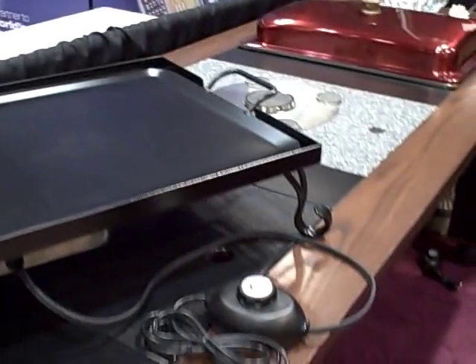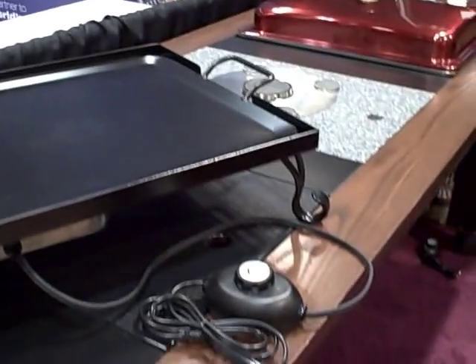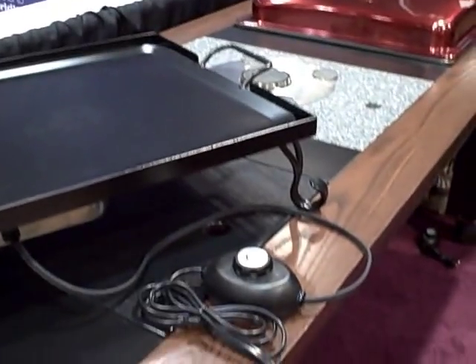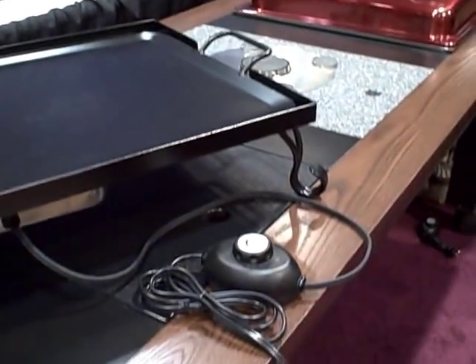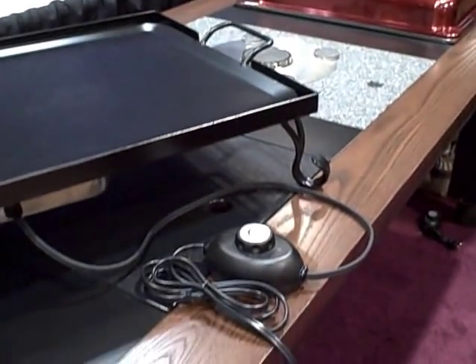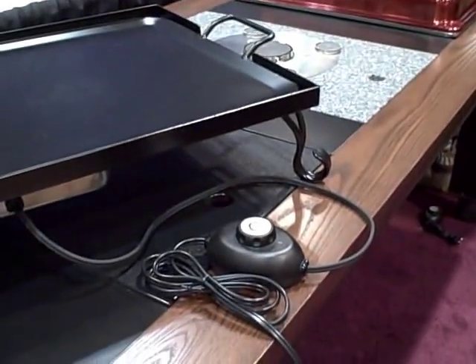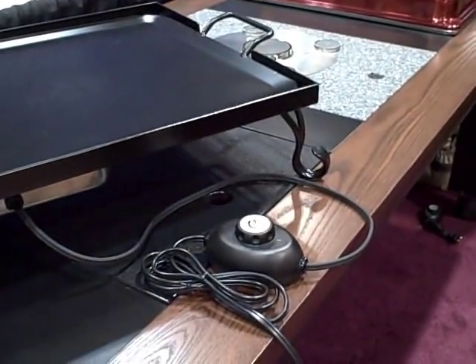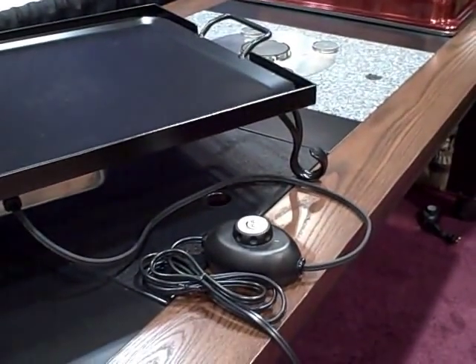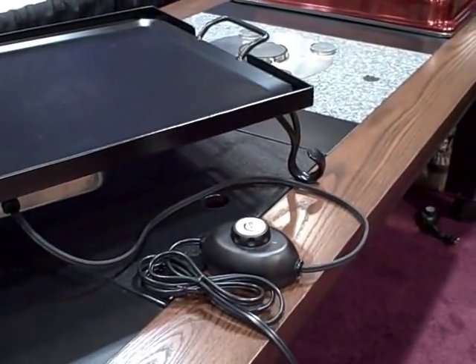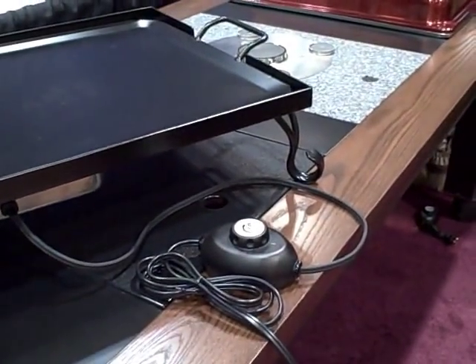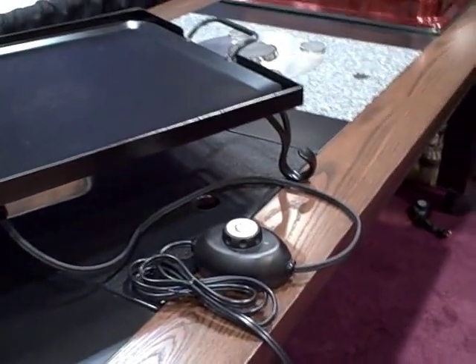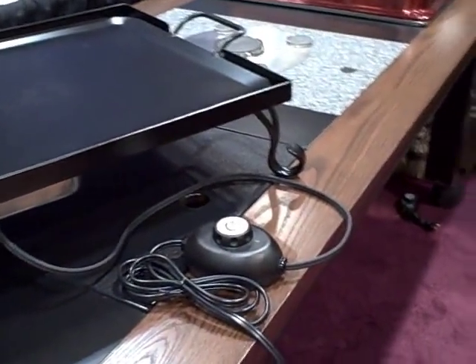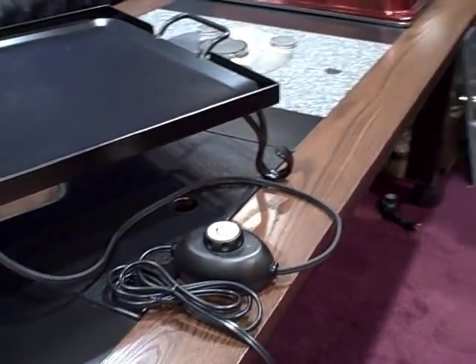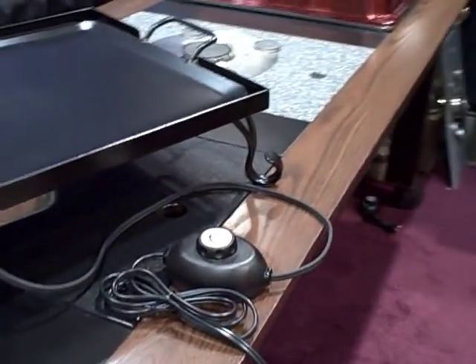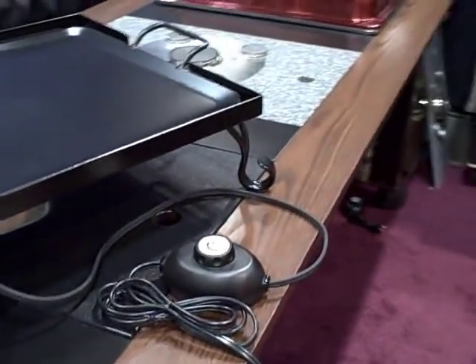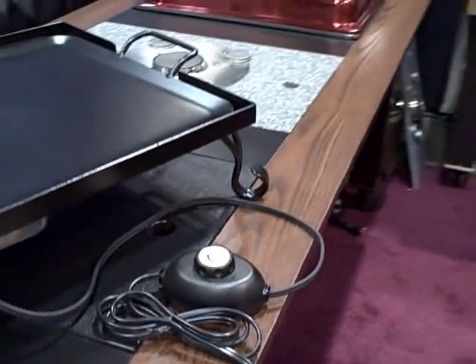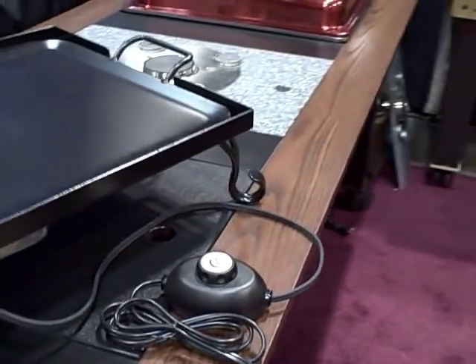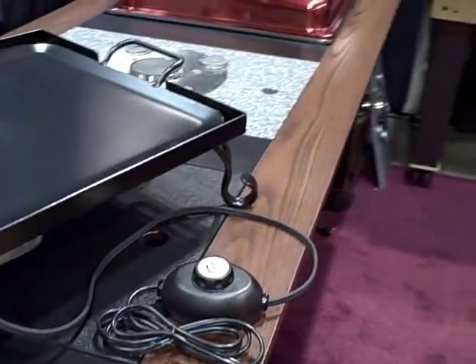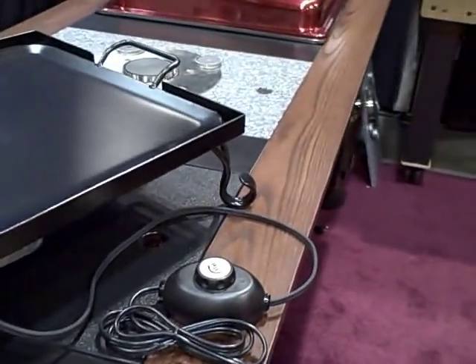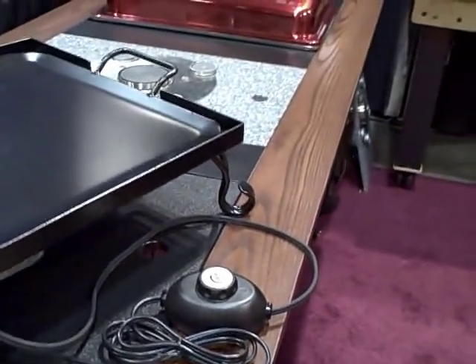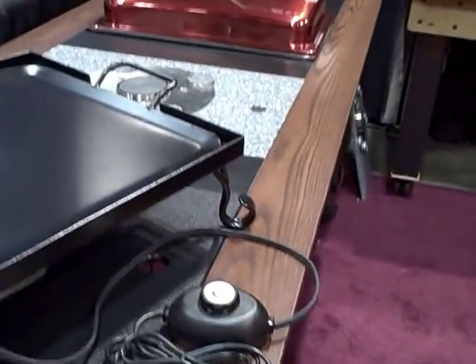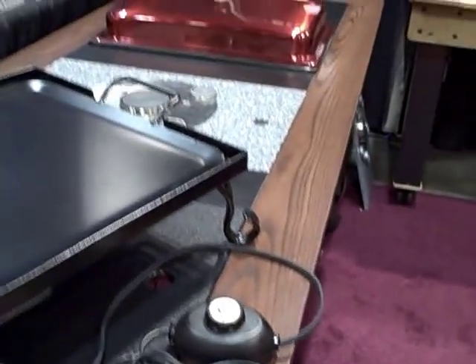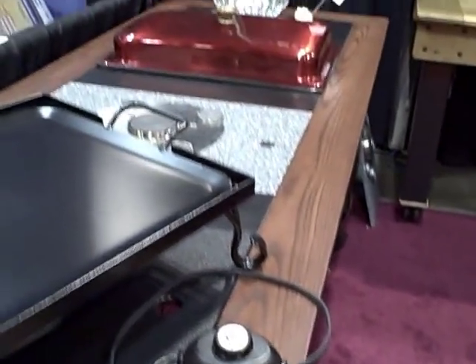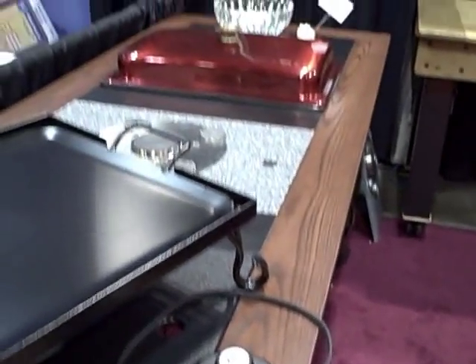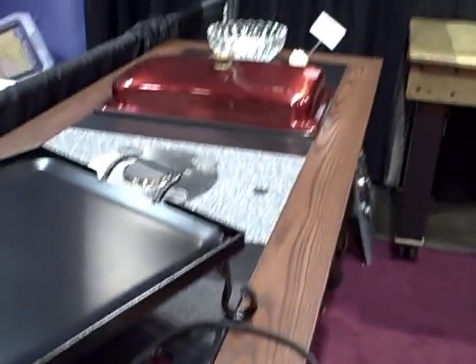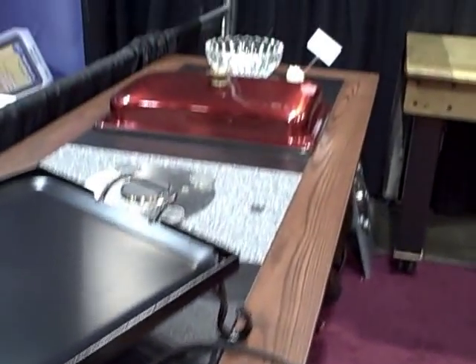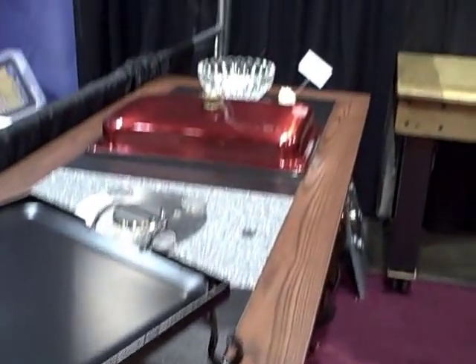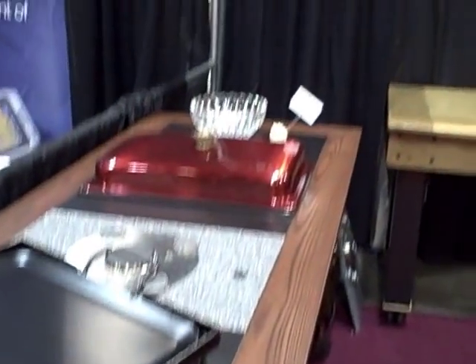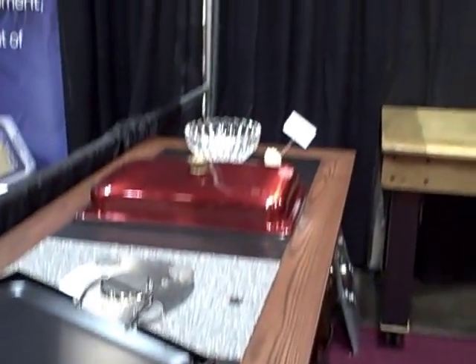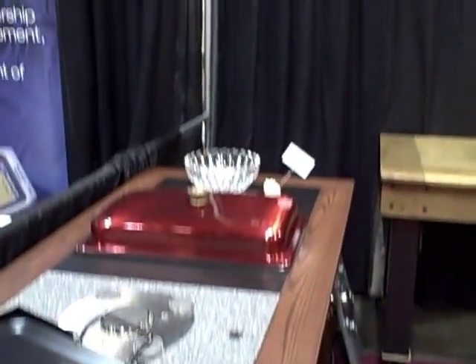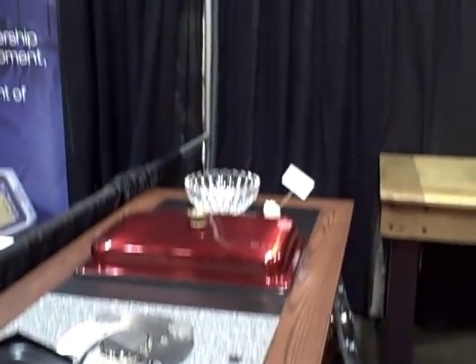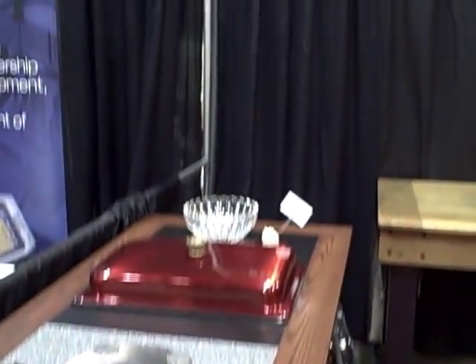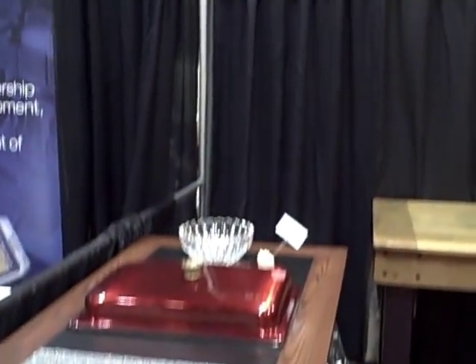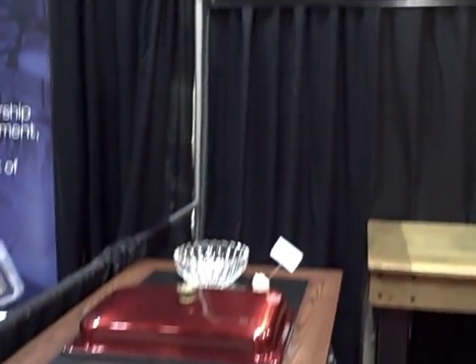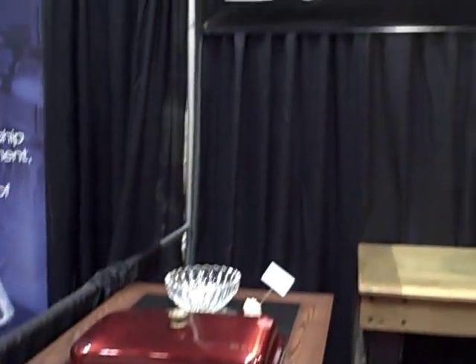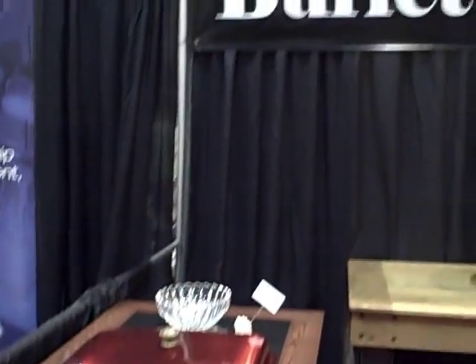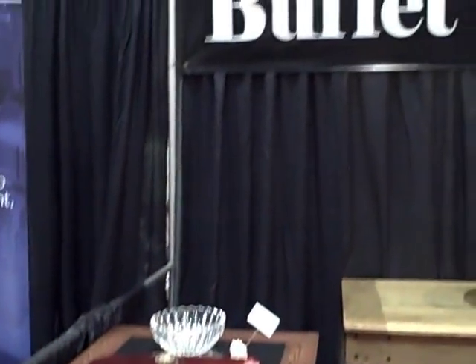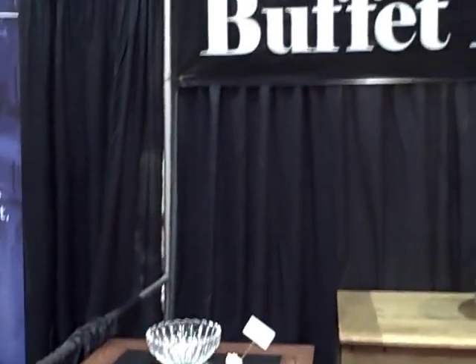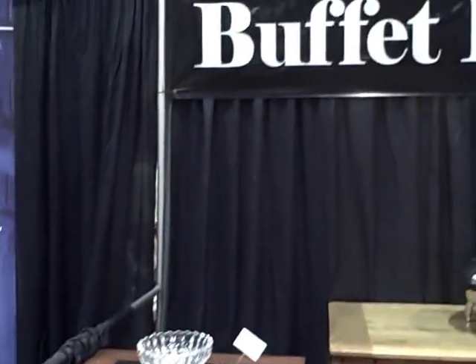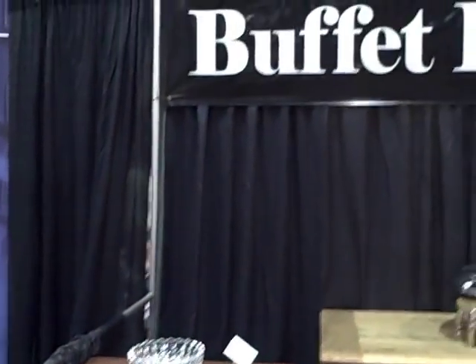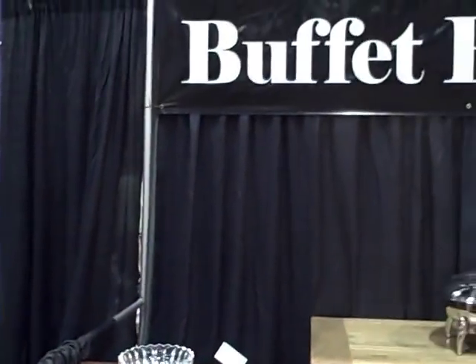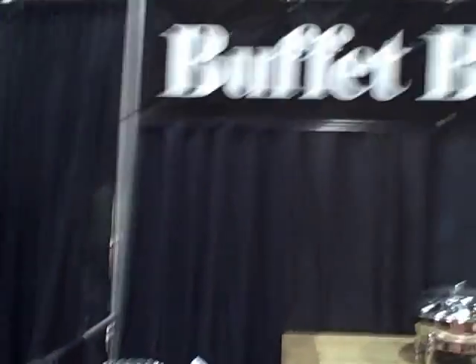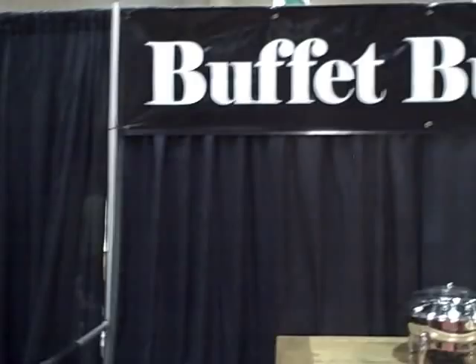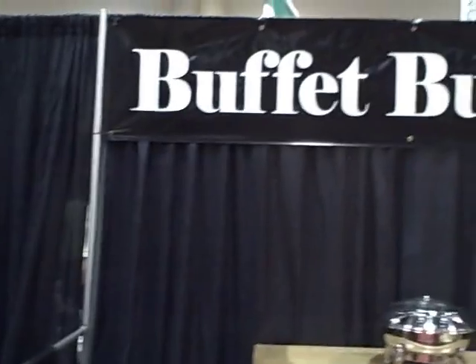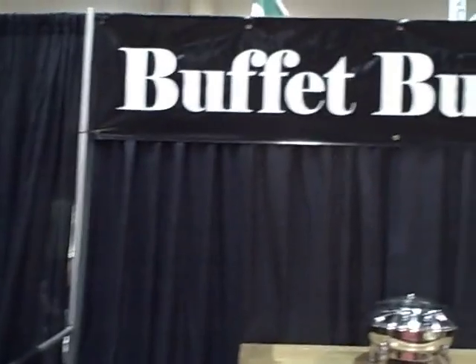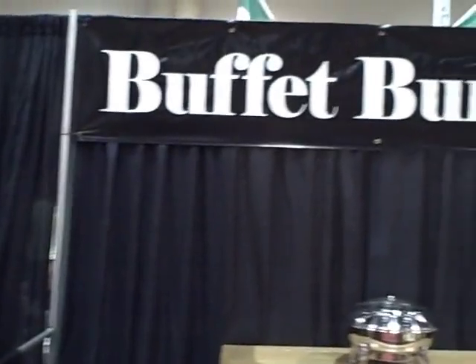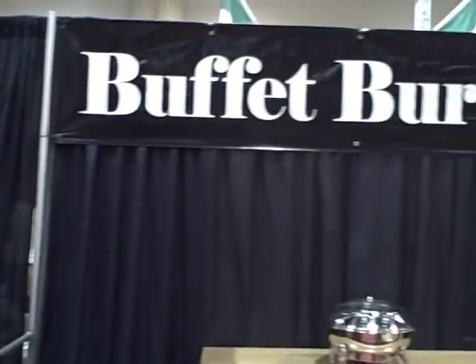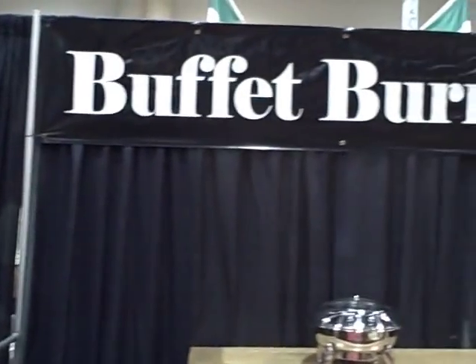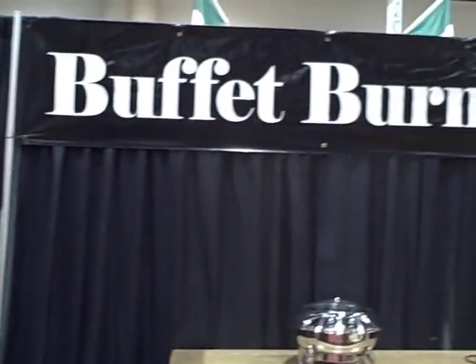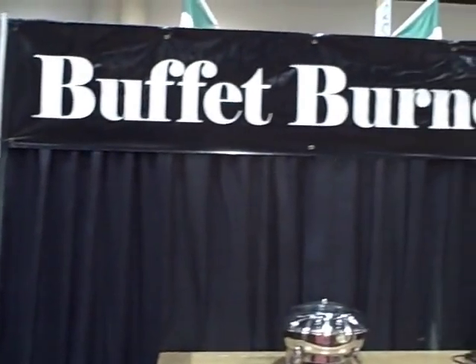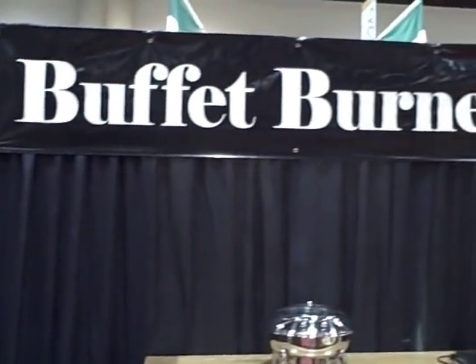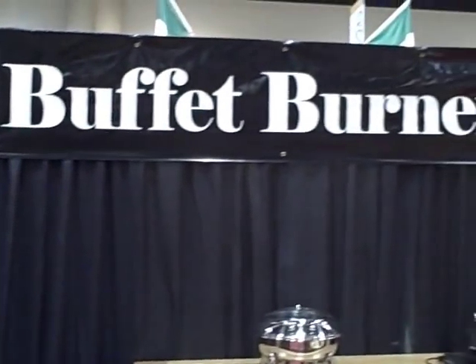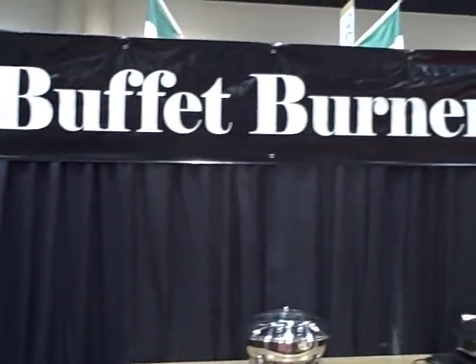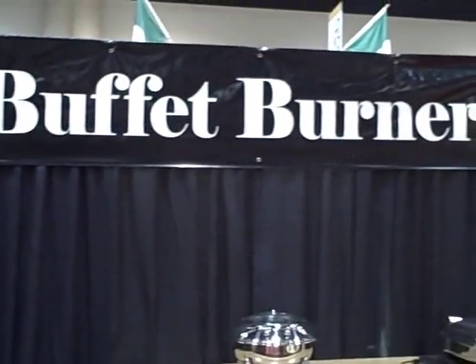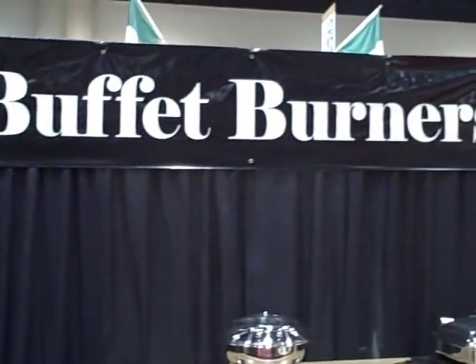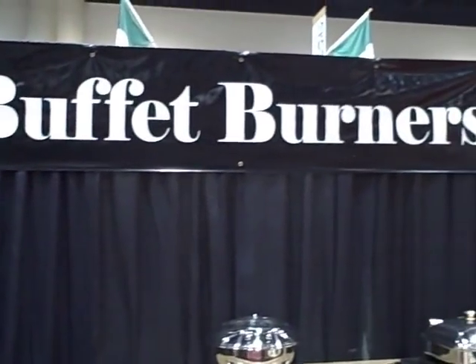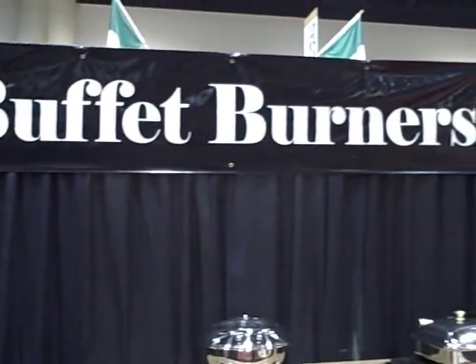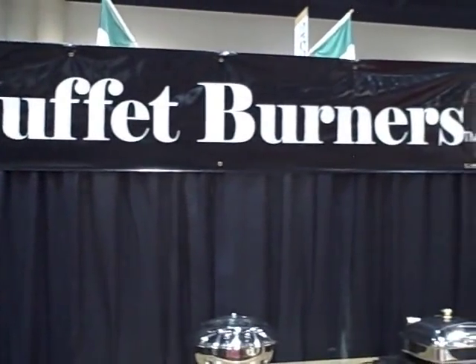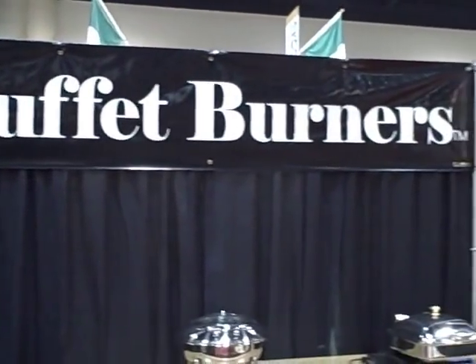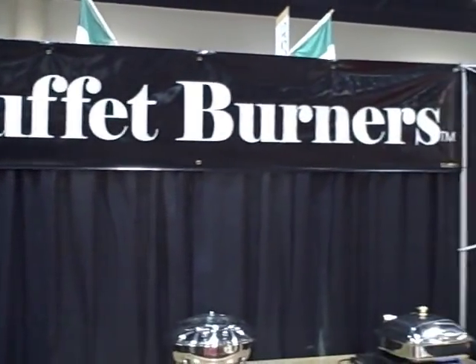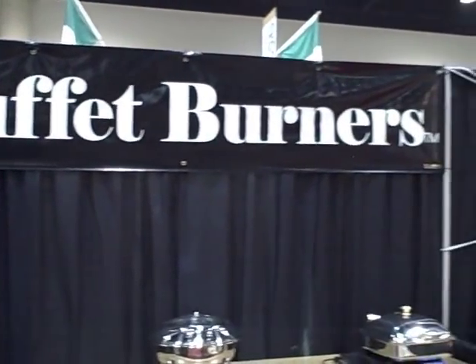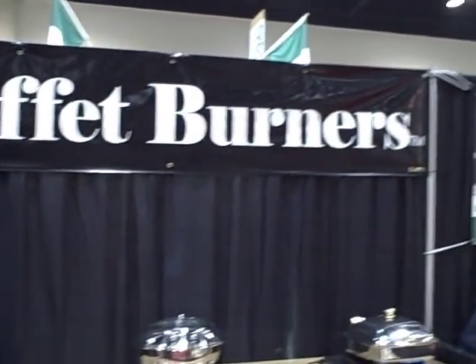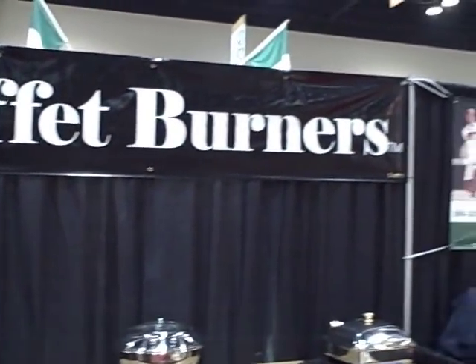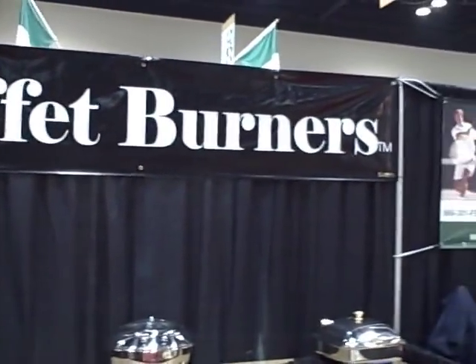Check us out on the internet at www.buffetburners.com. And again, we thank you for seeing us at the Florida Restaurant Show.